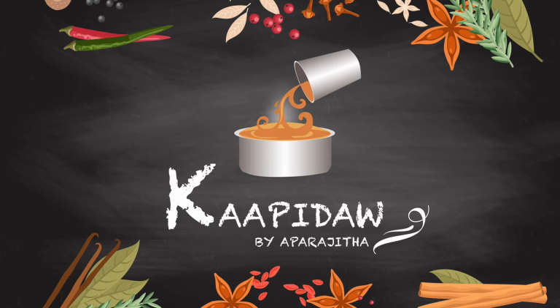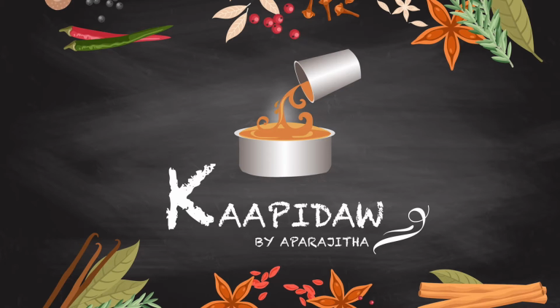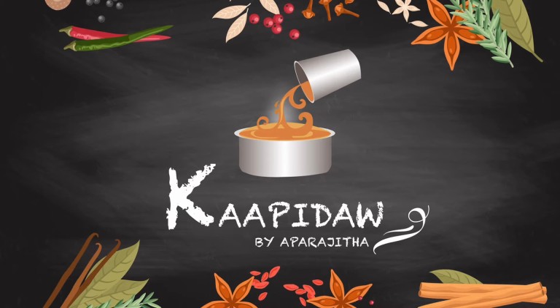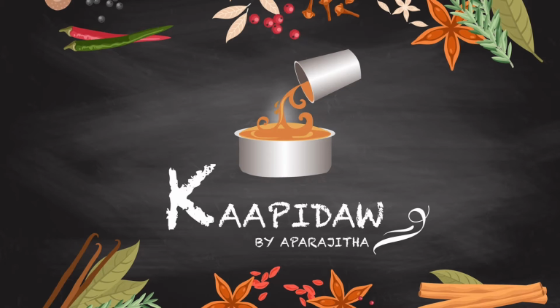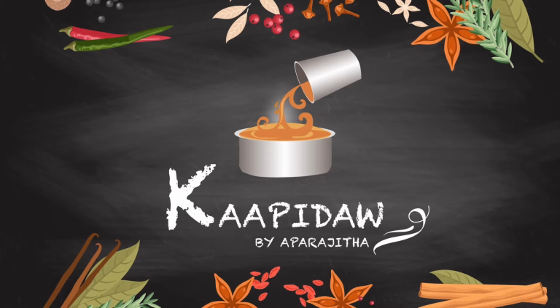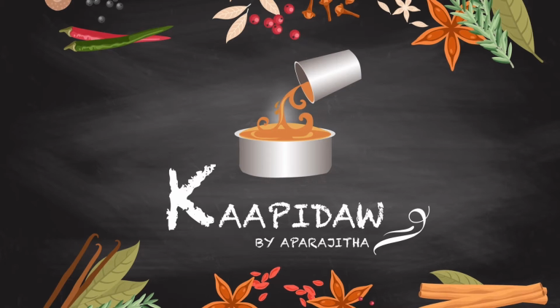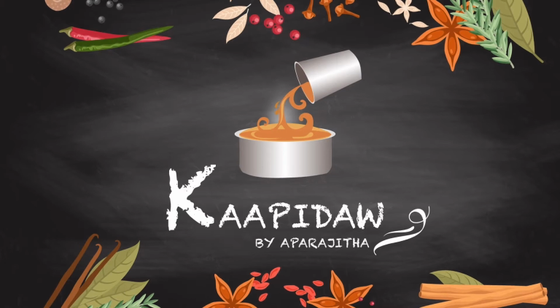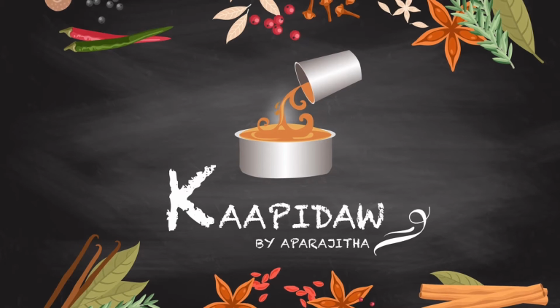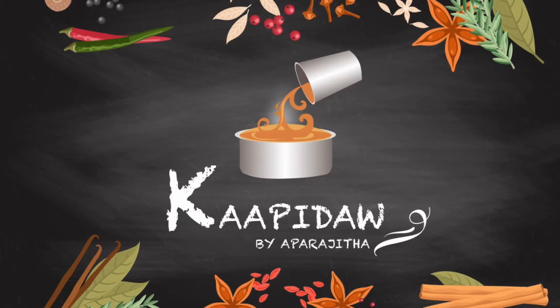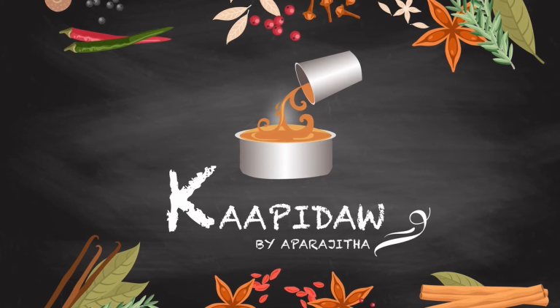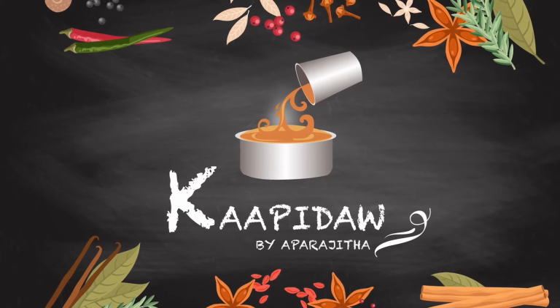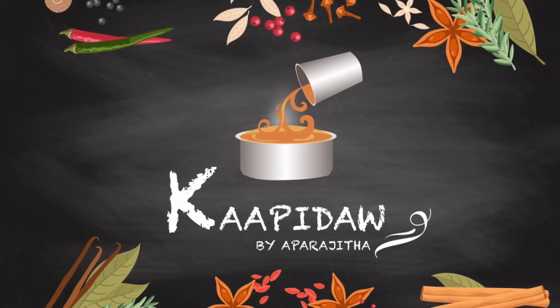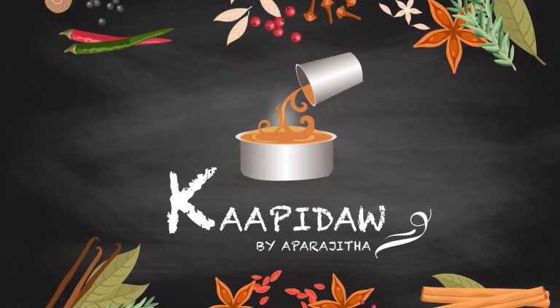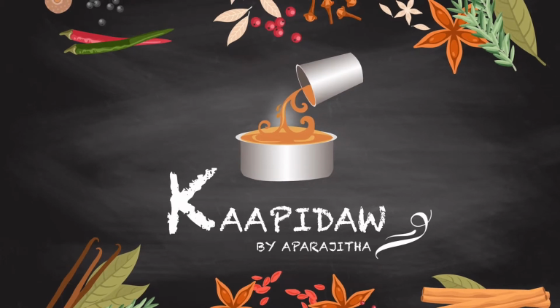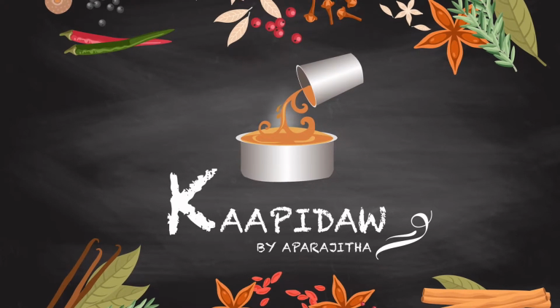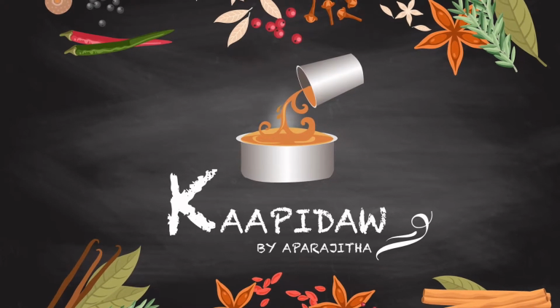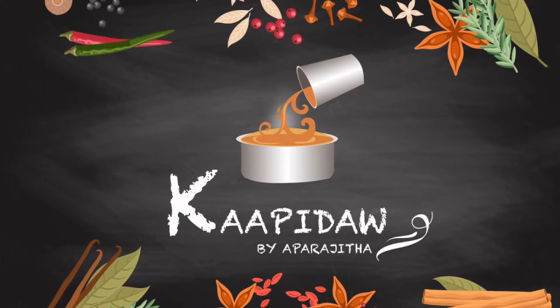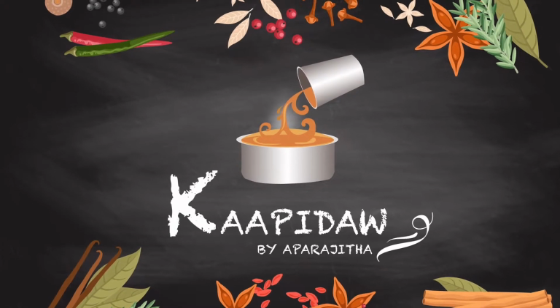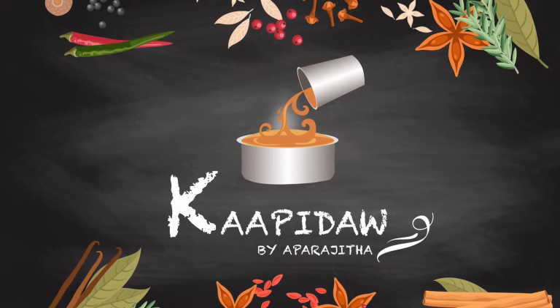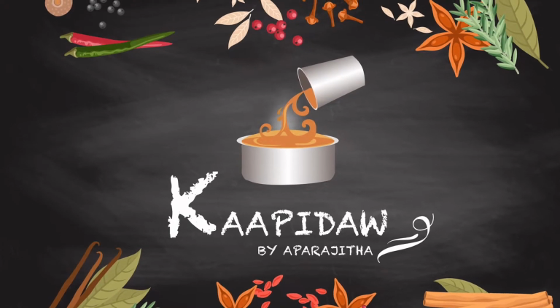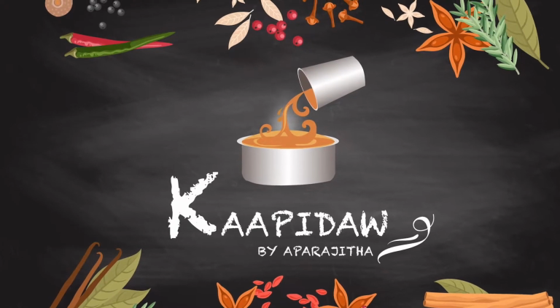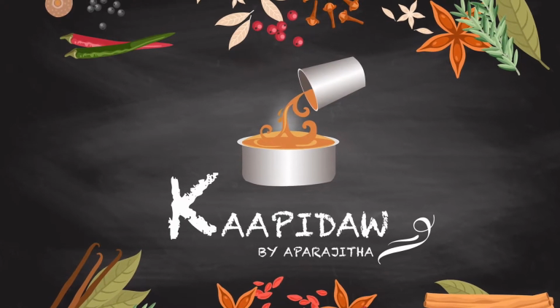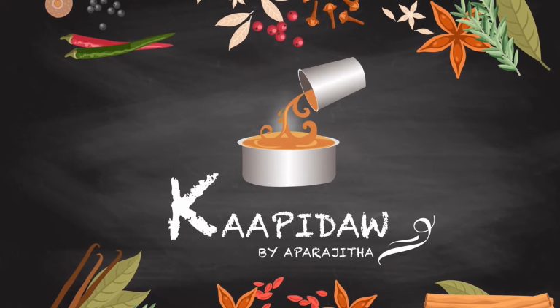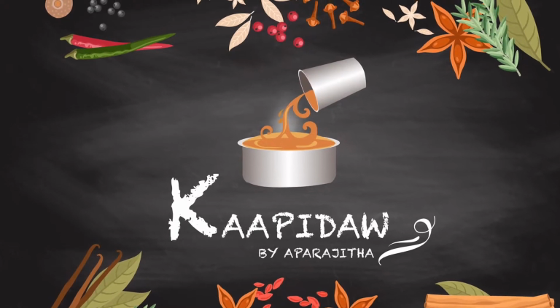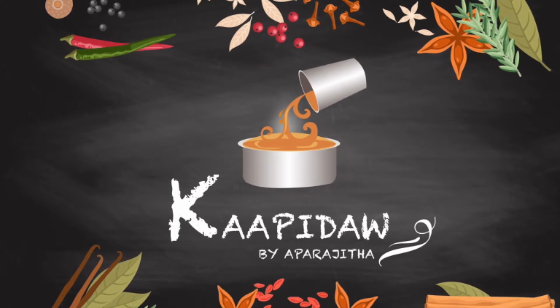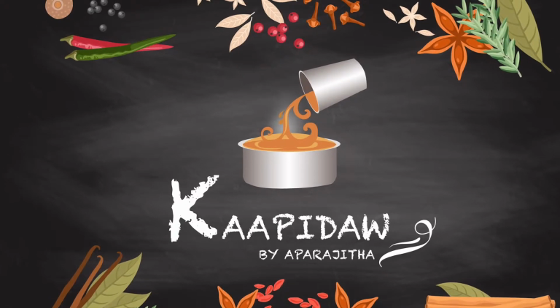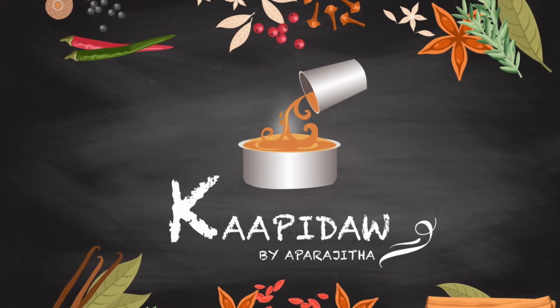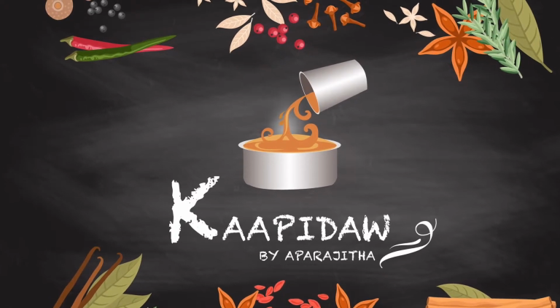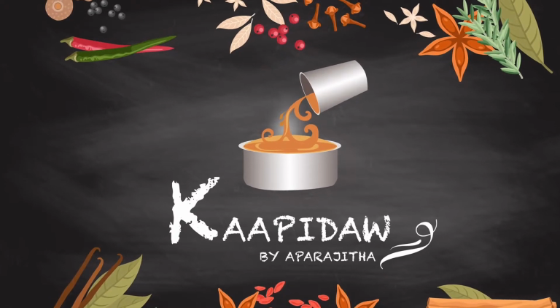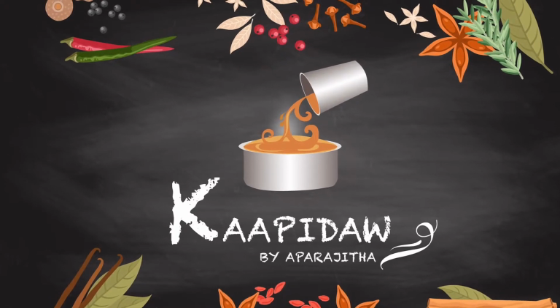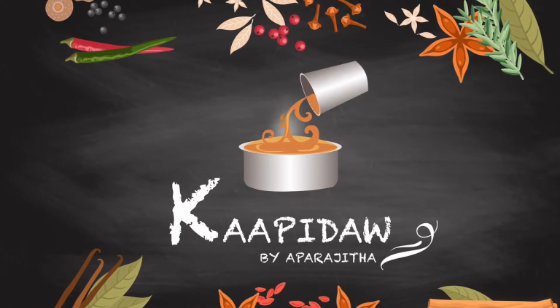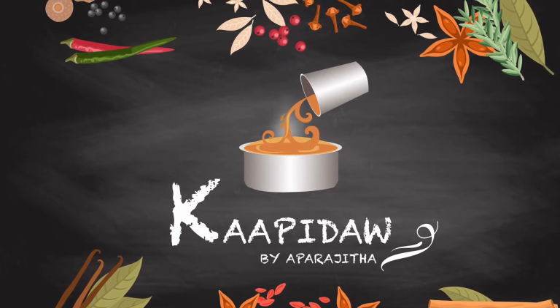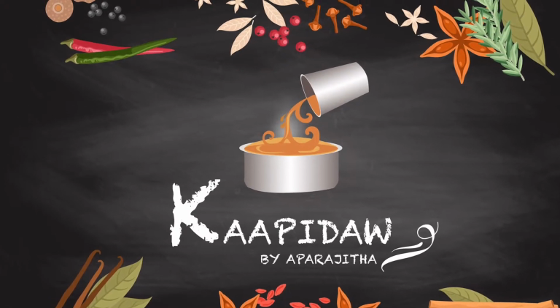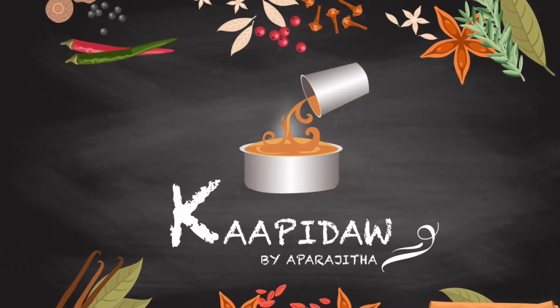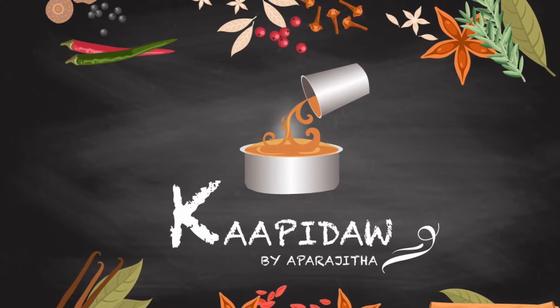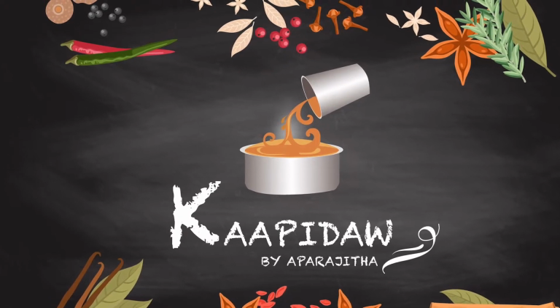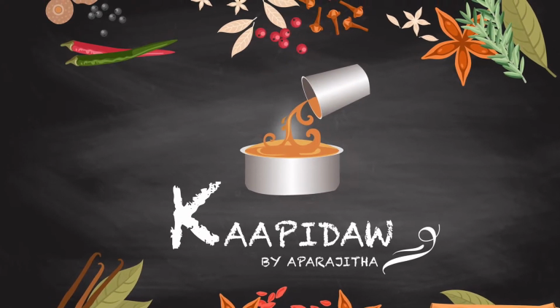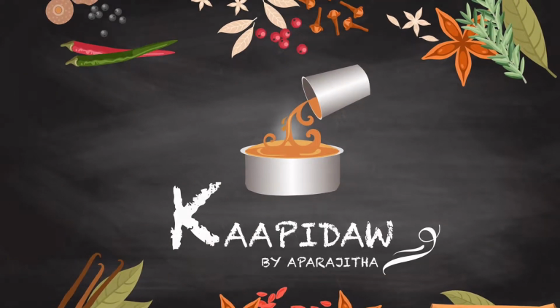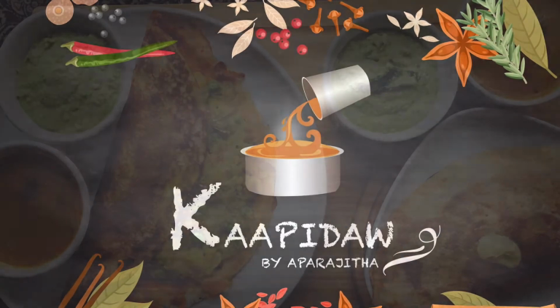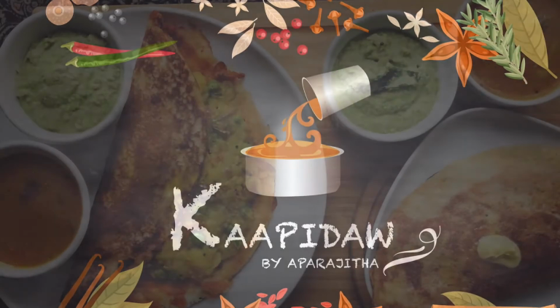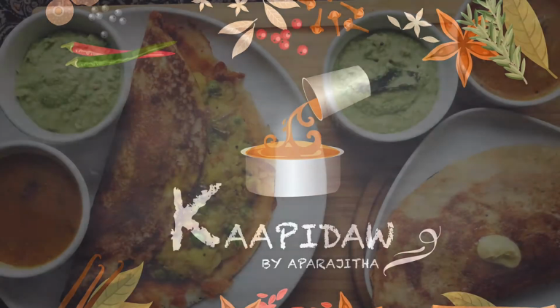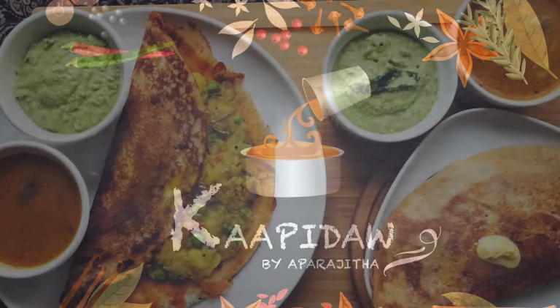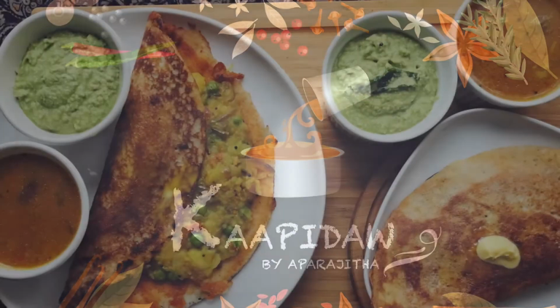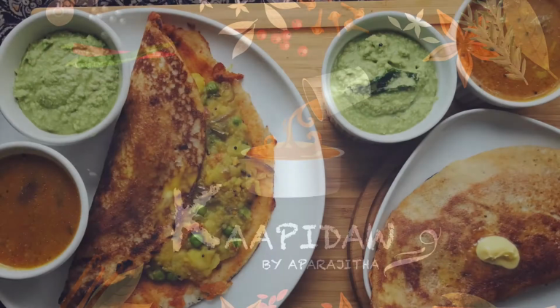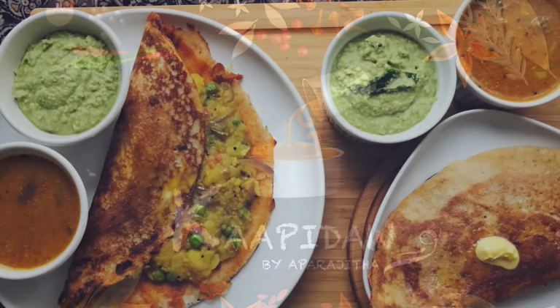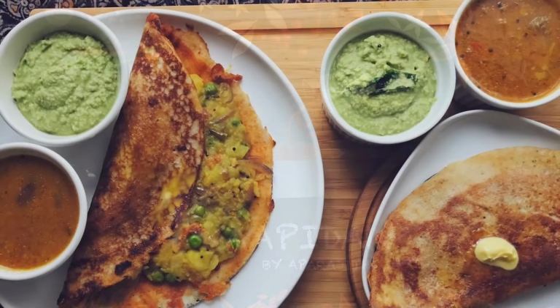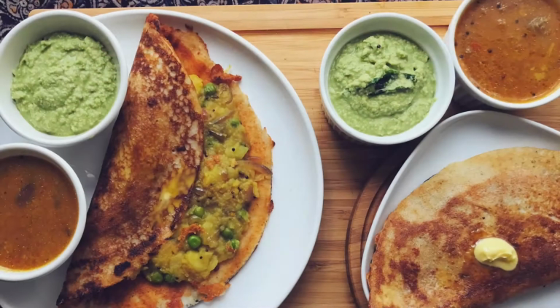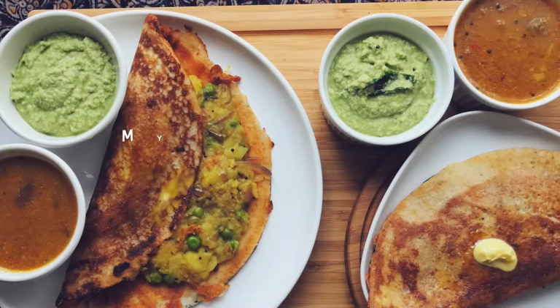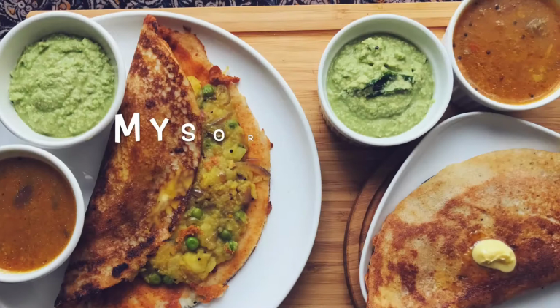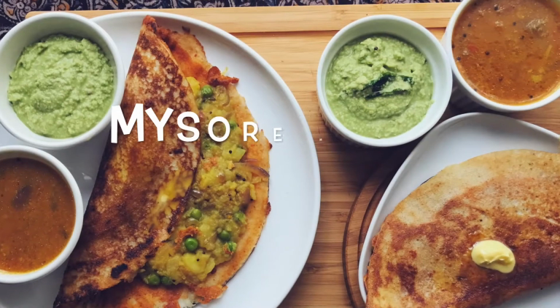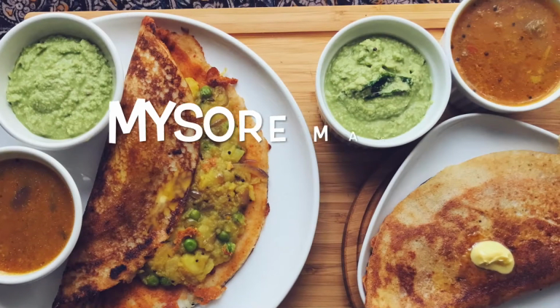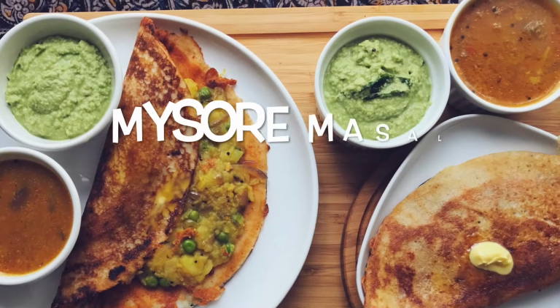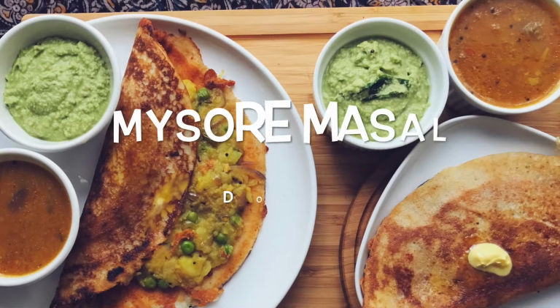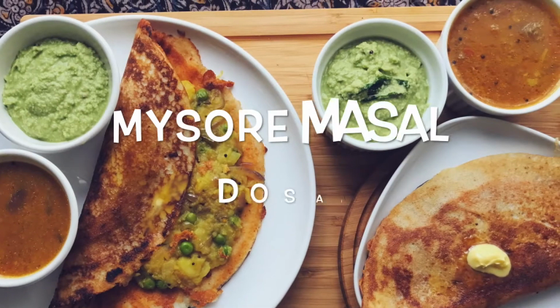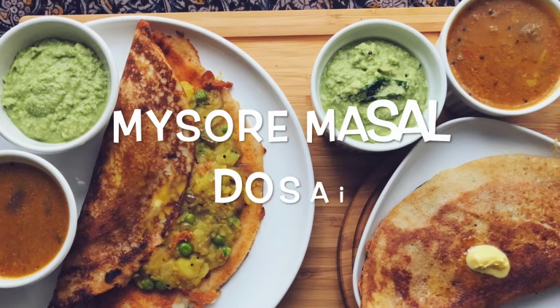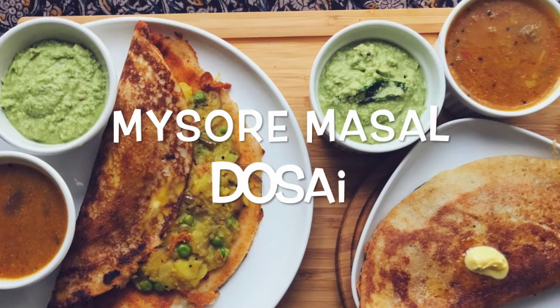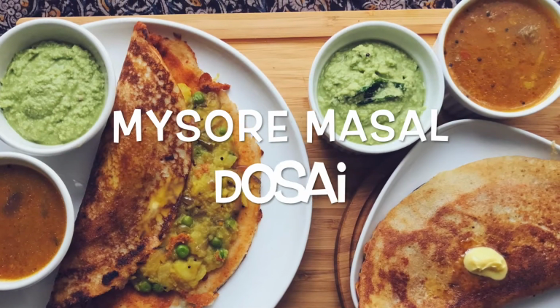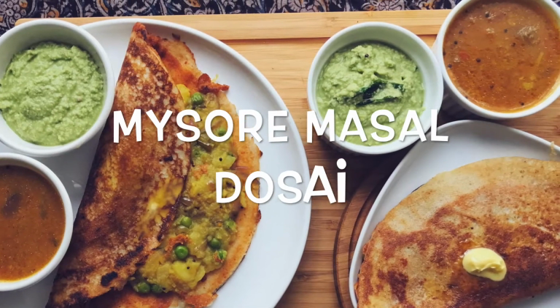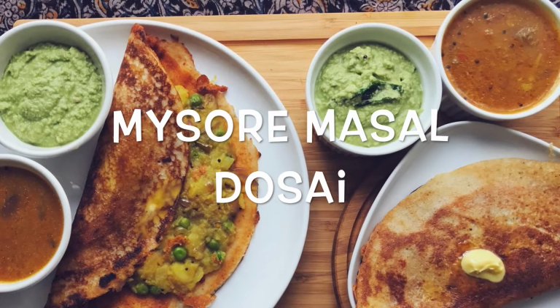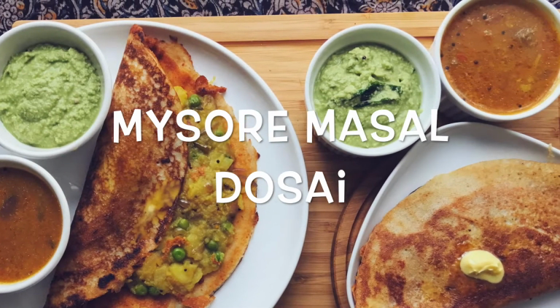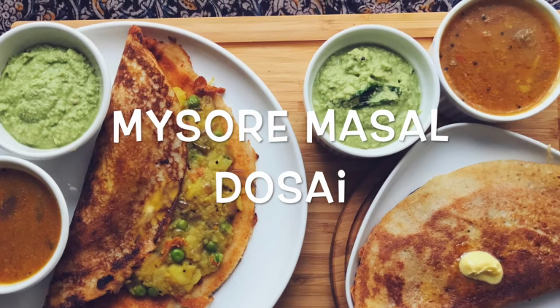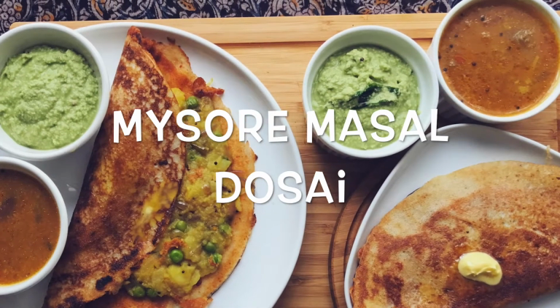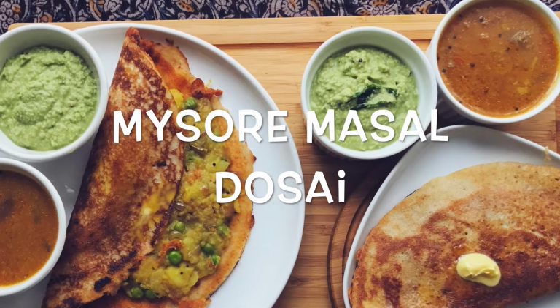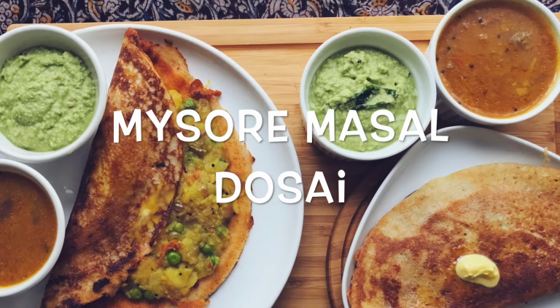Hello, welcome to Kapira. In today's episode, we are making Mysore Masala Dosa.